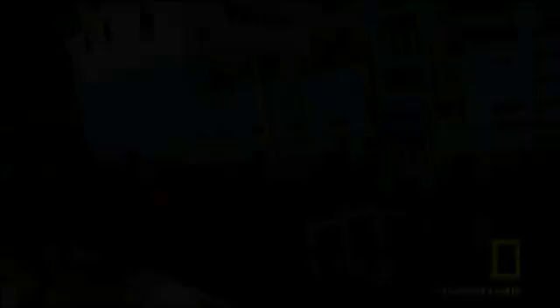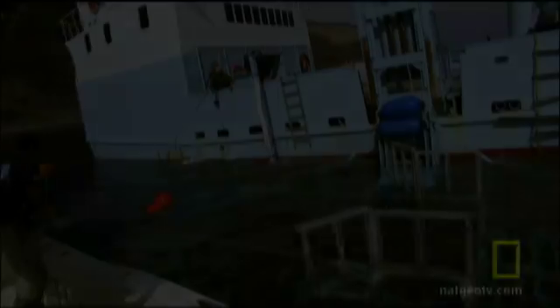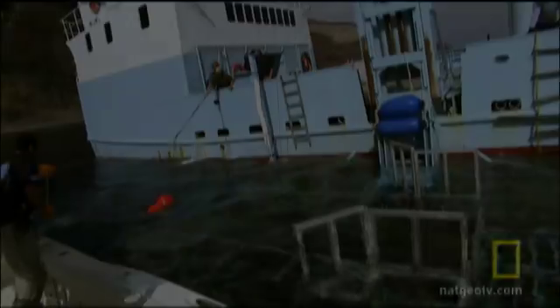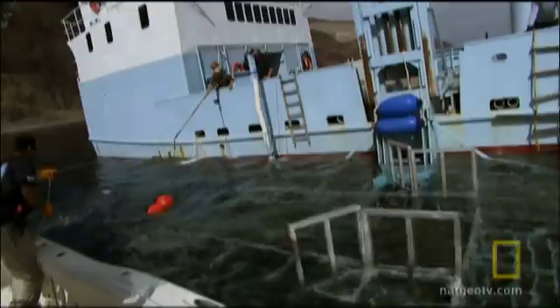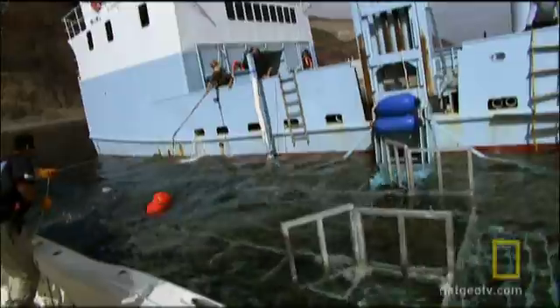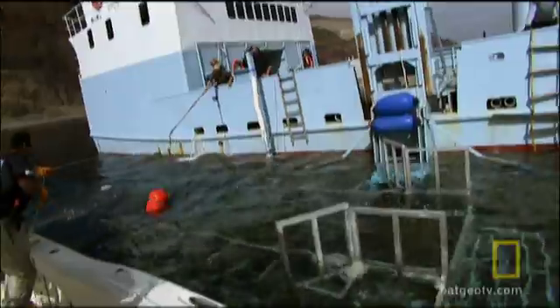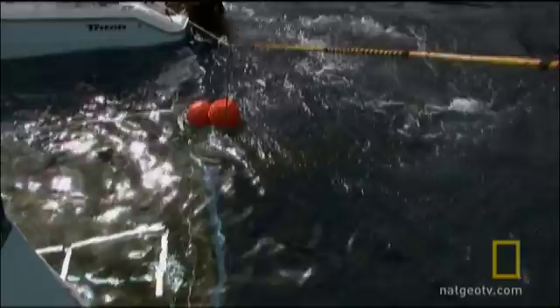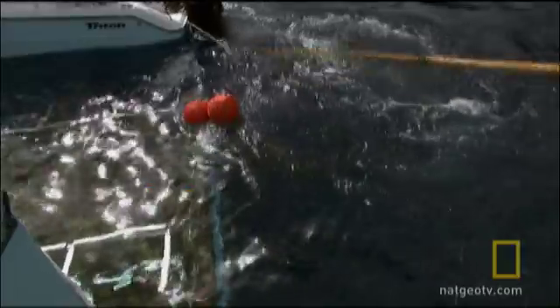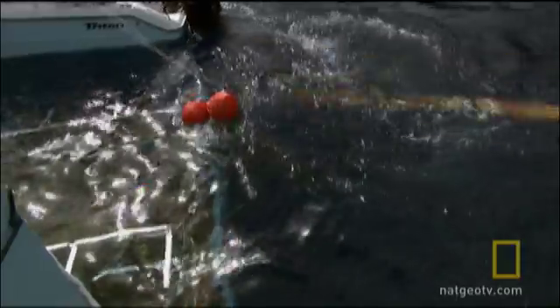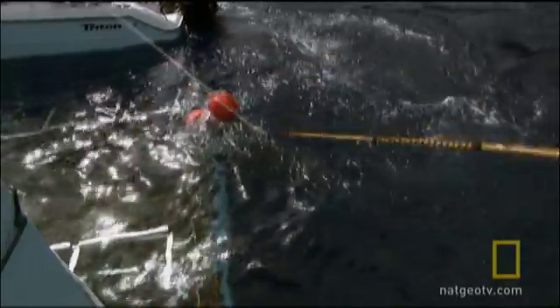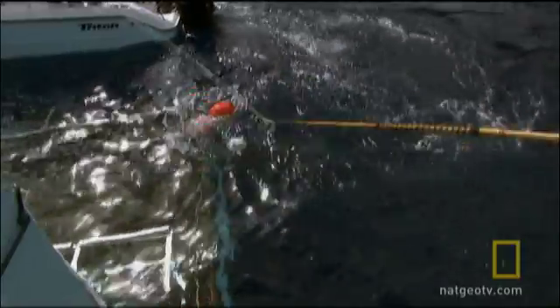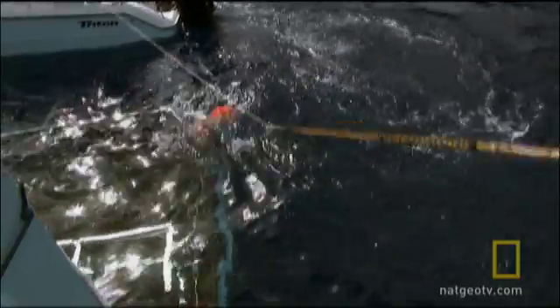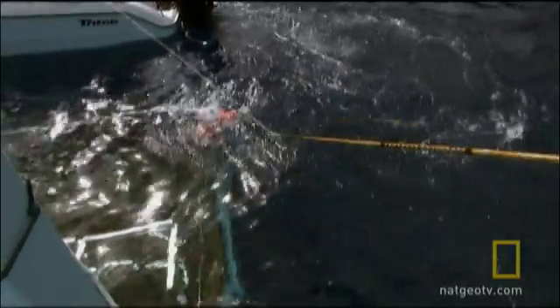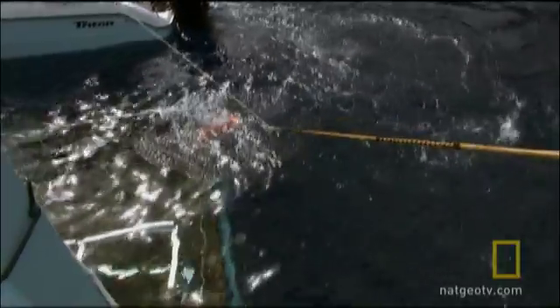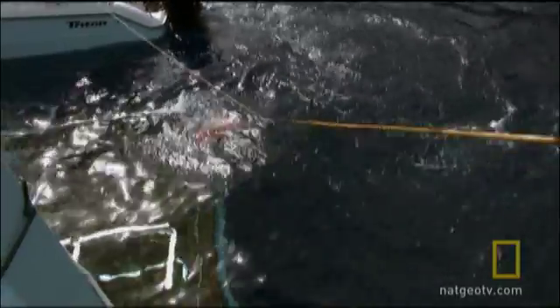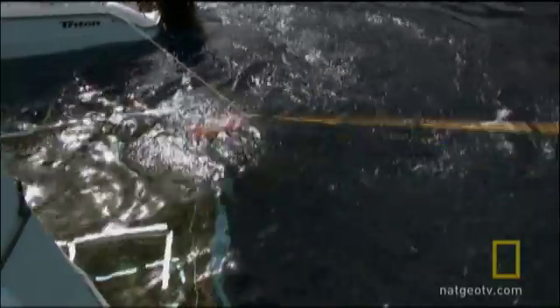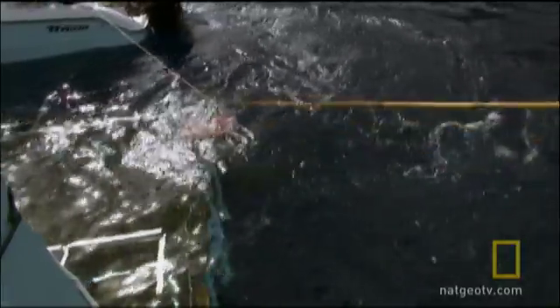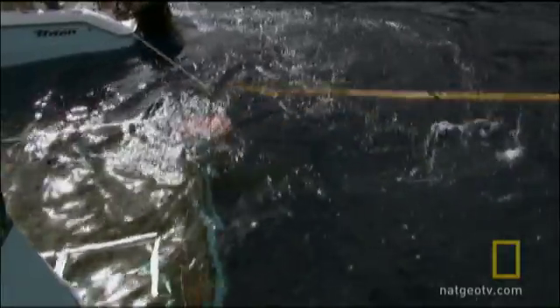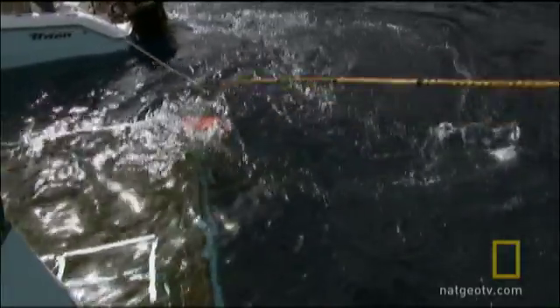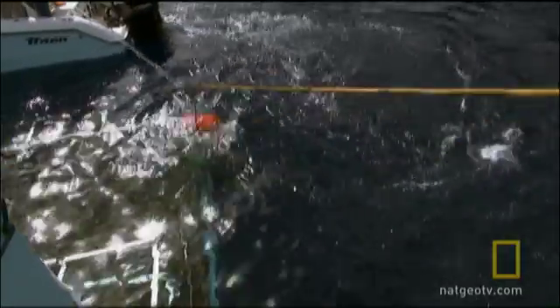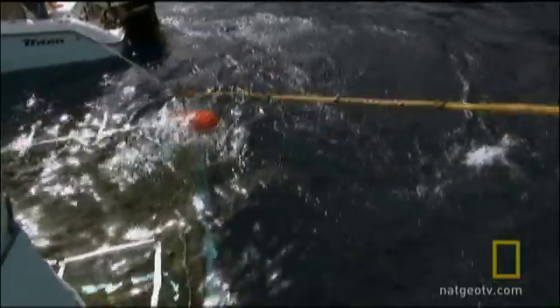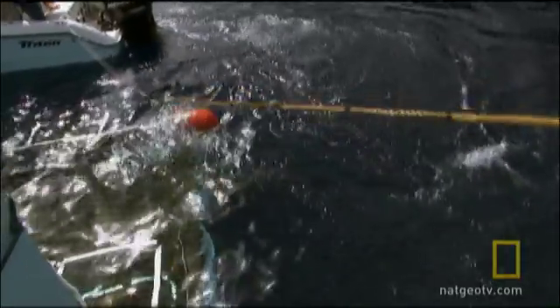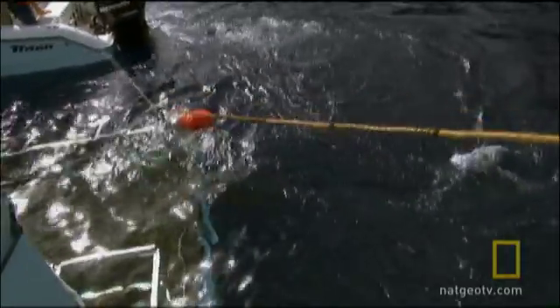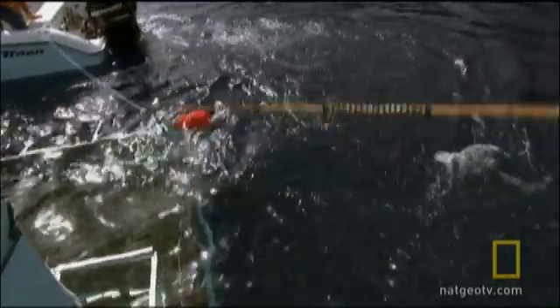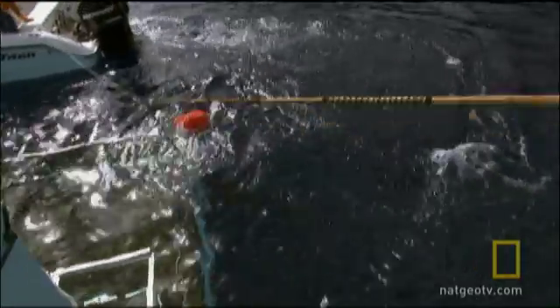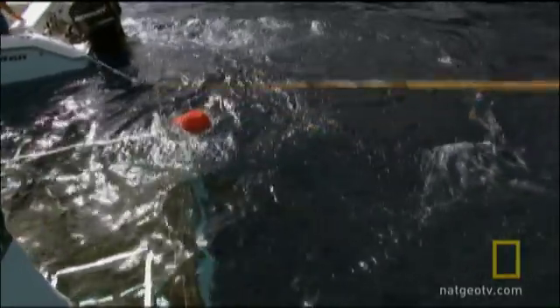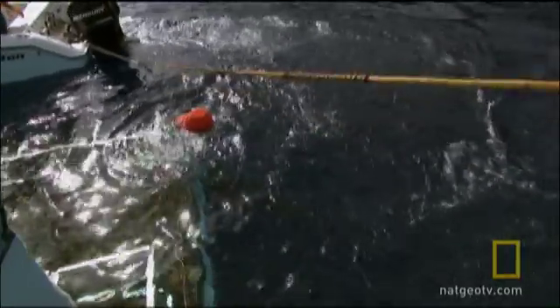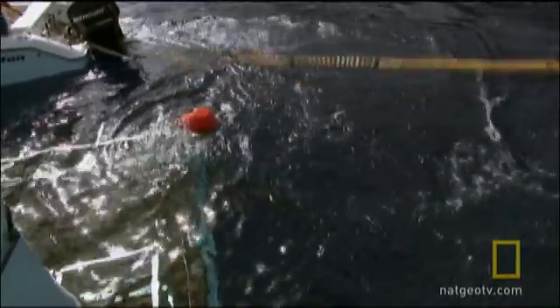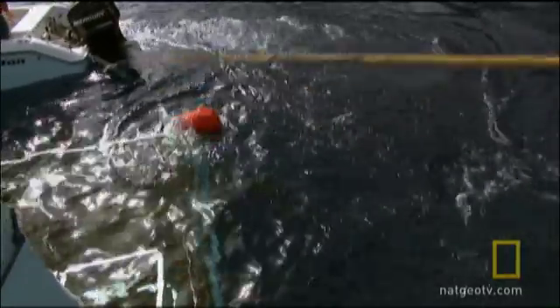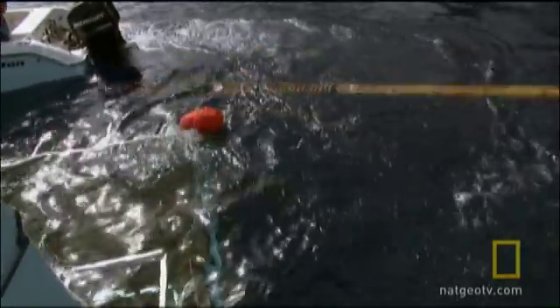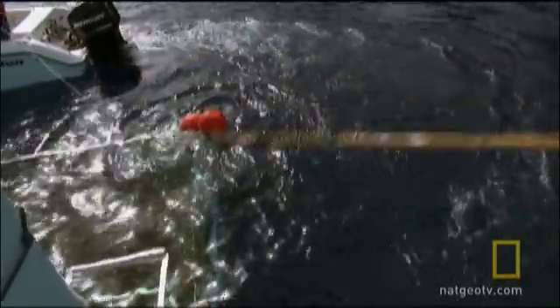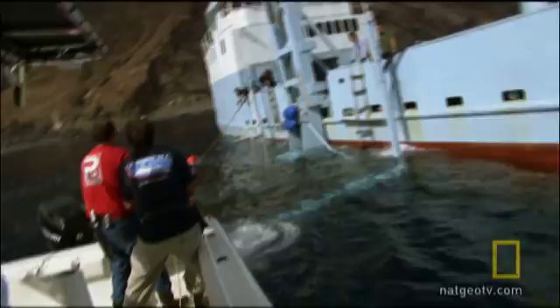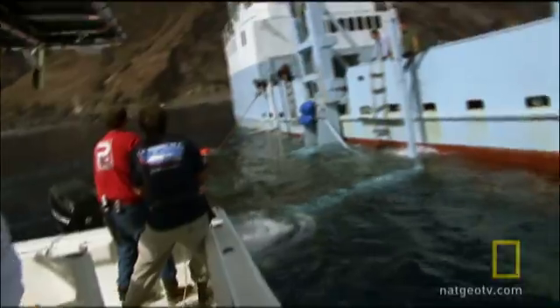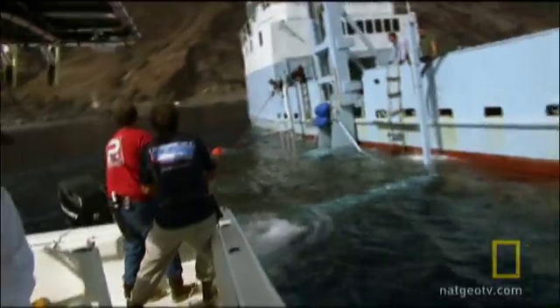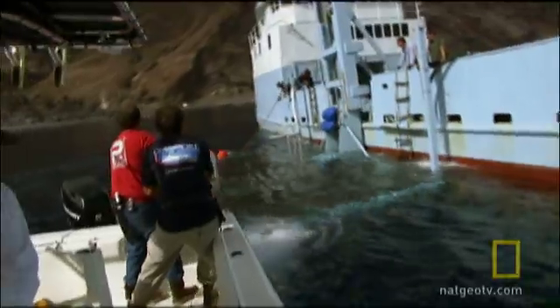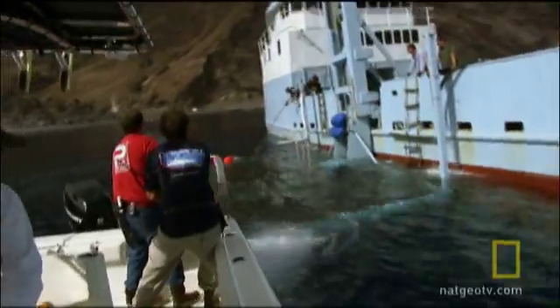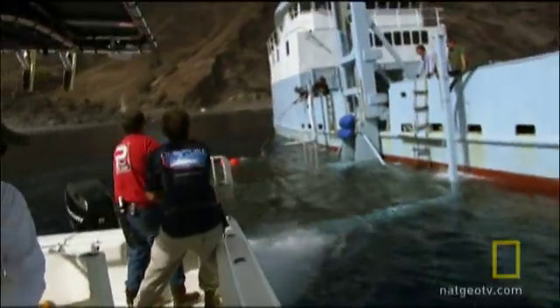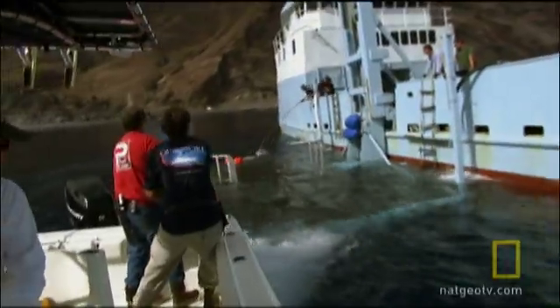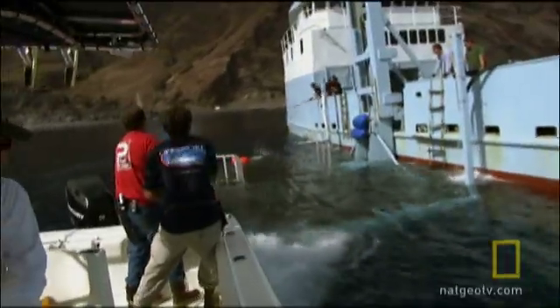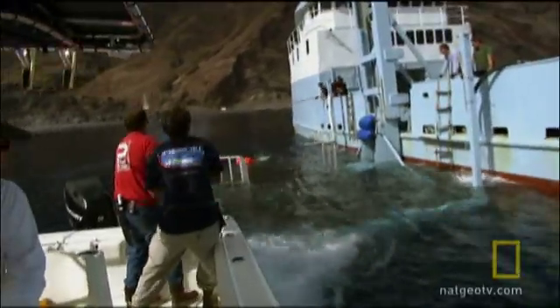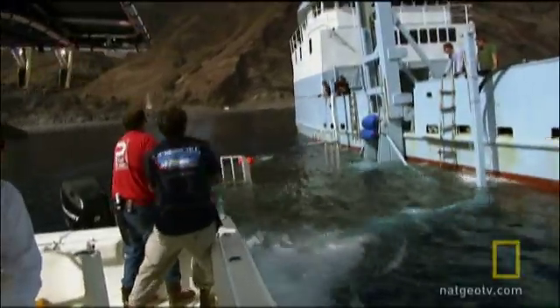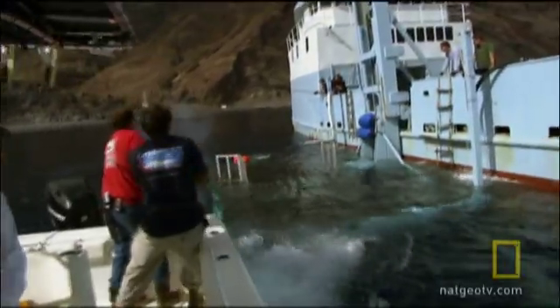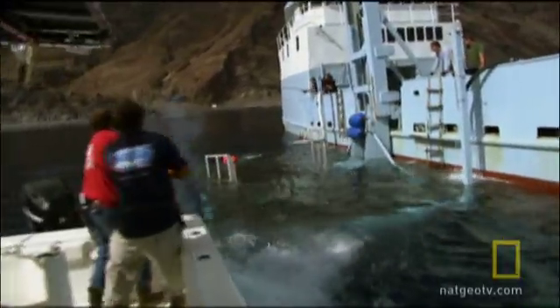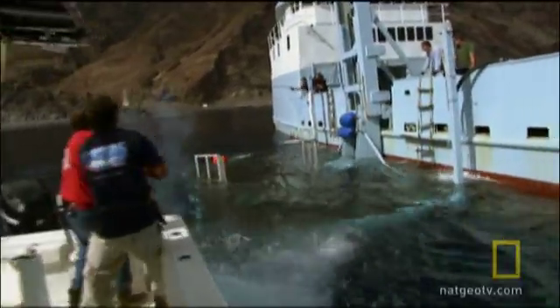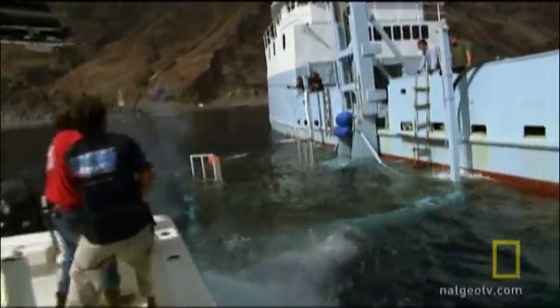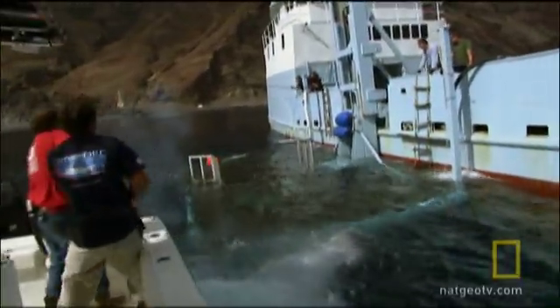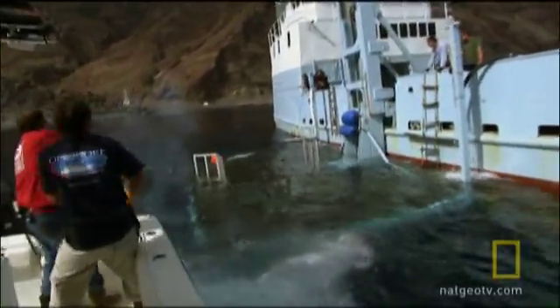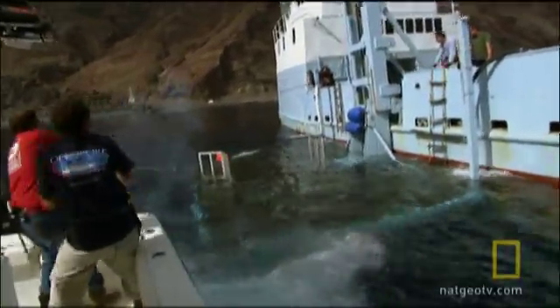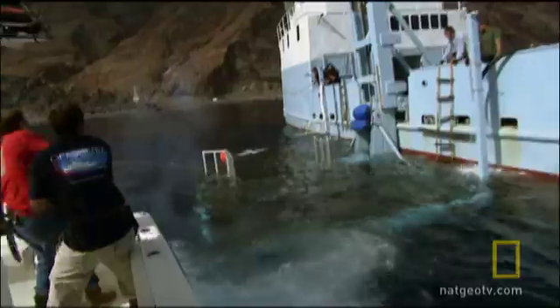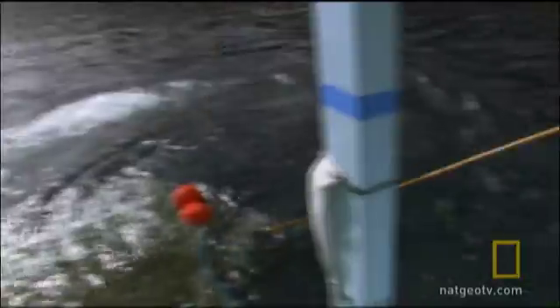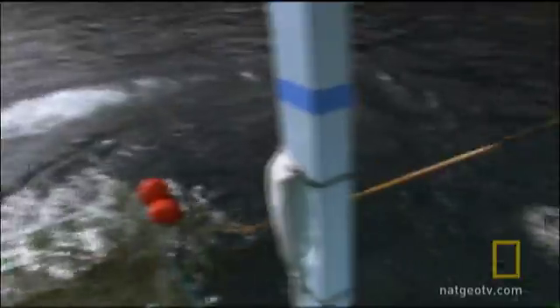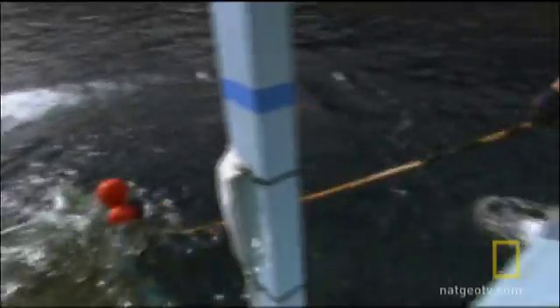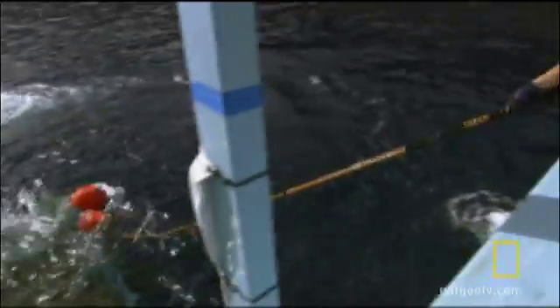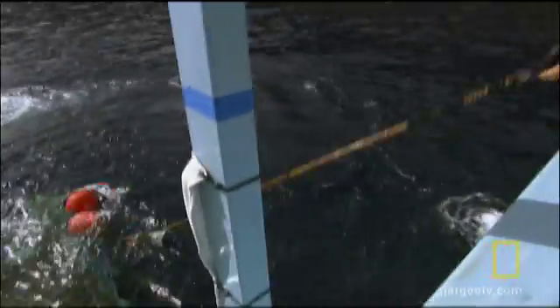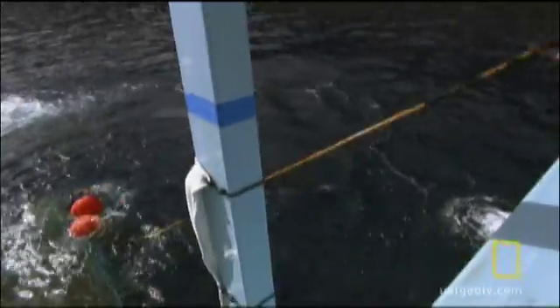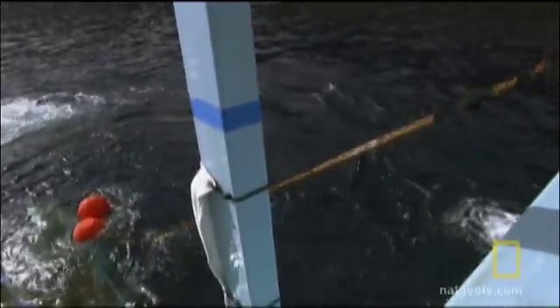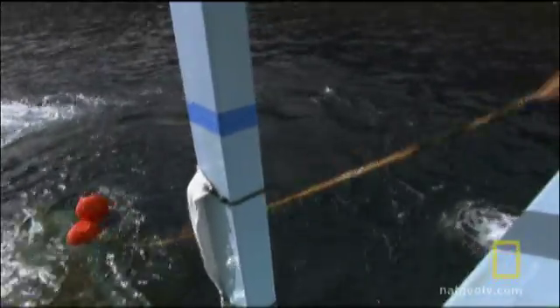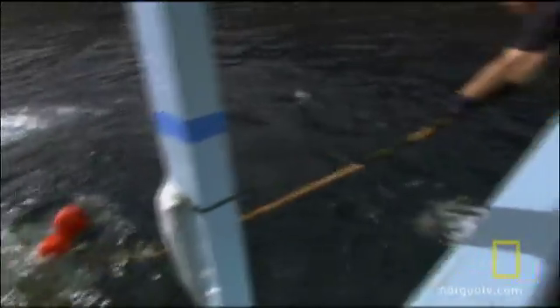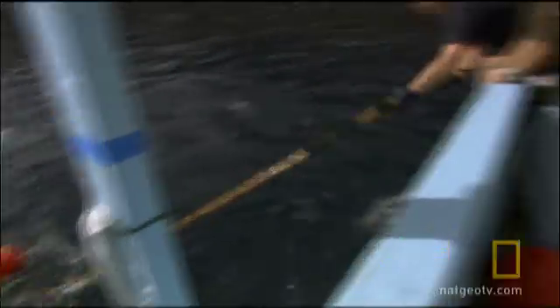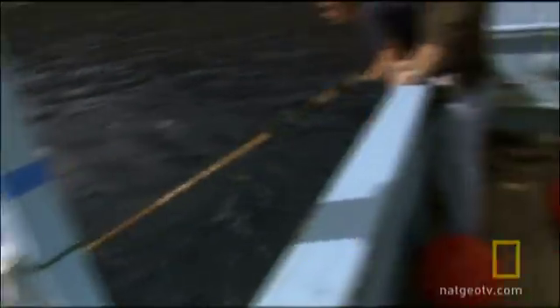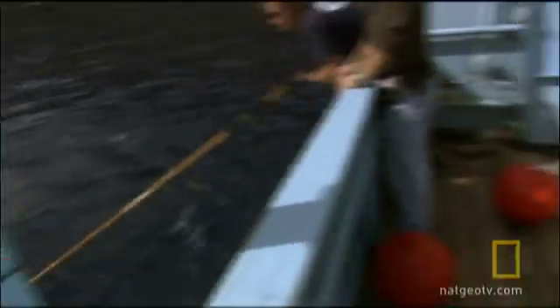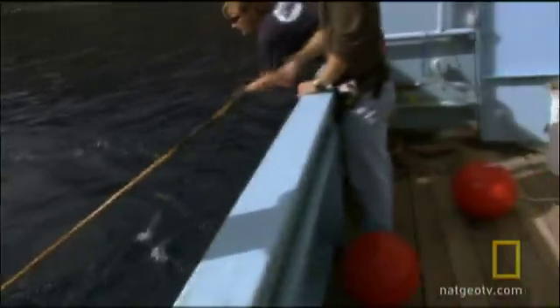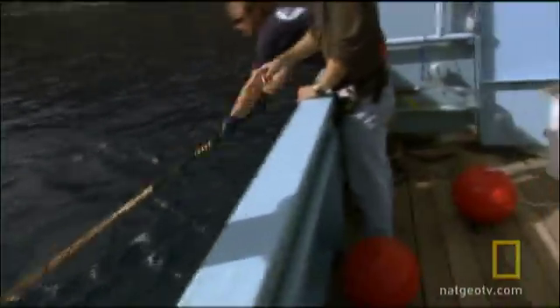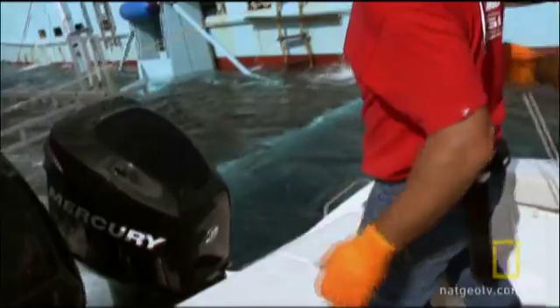She's under! Back up! I'm gonna pull him up and over. Pull him through! Wrap him up!